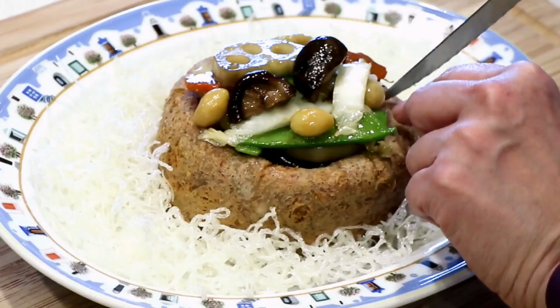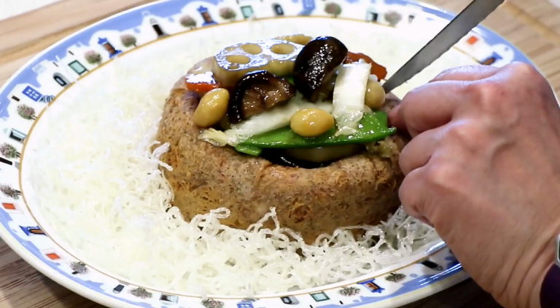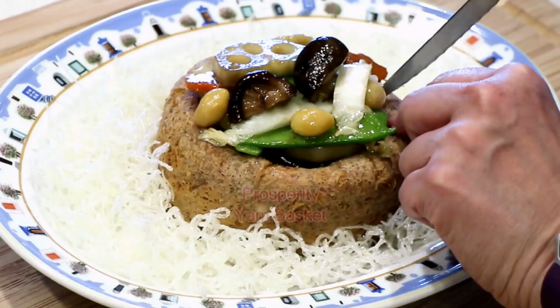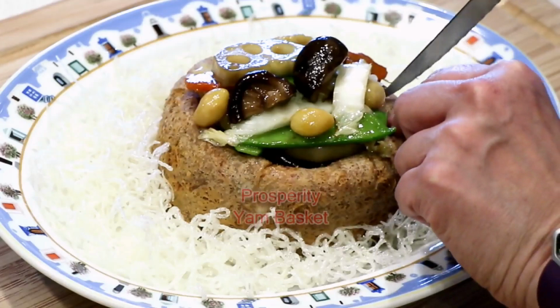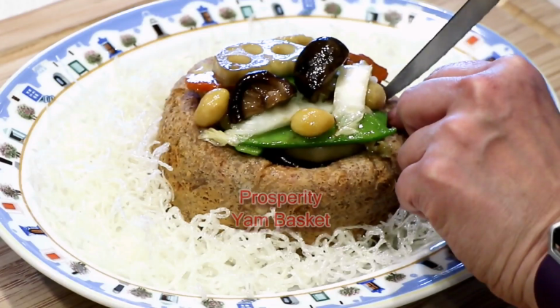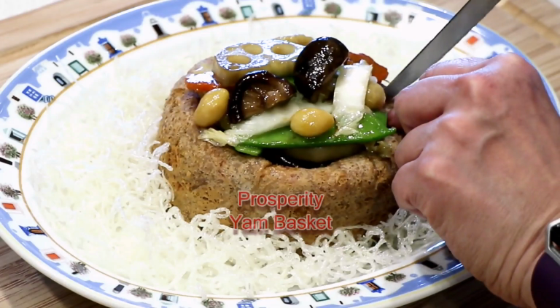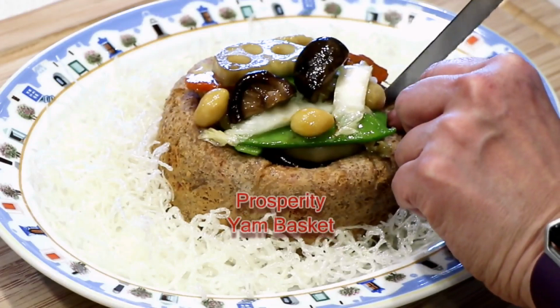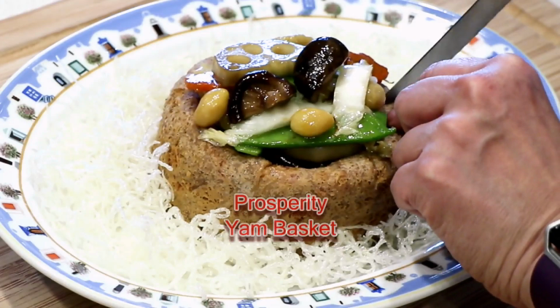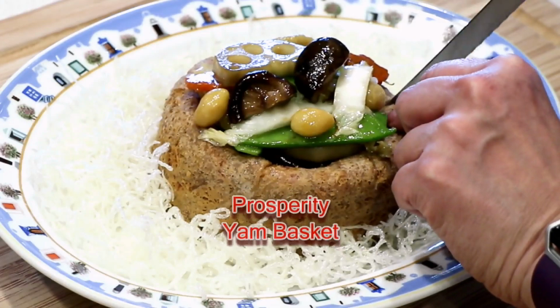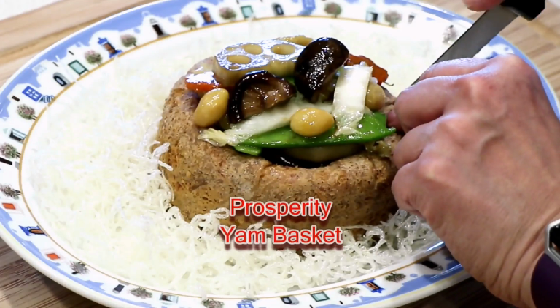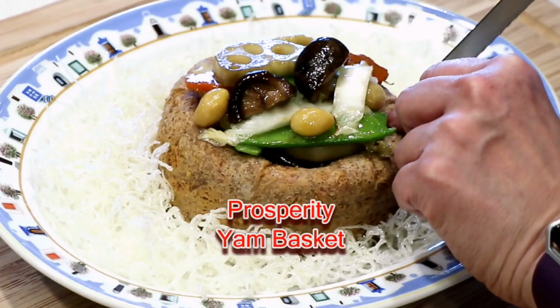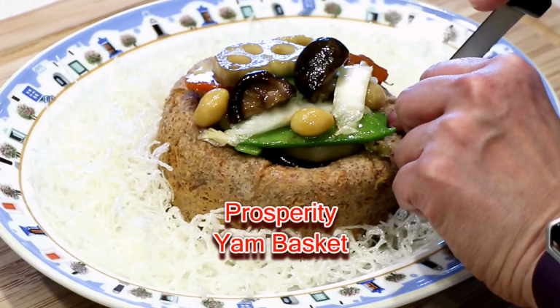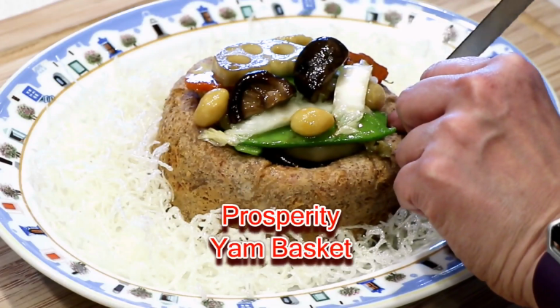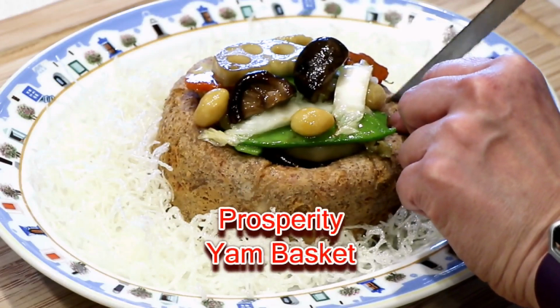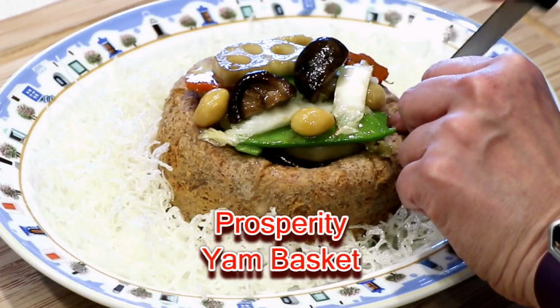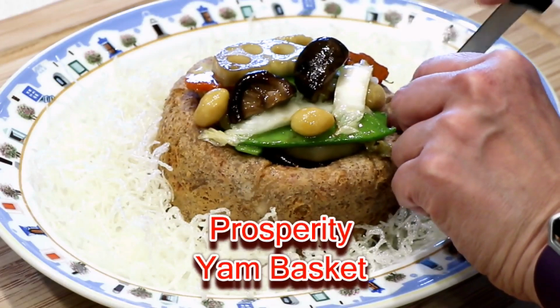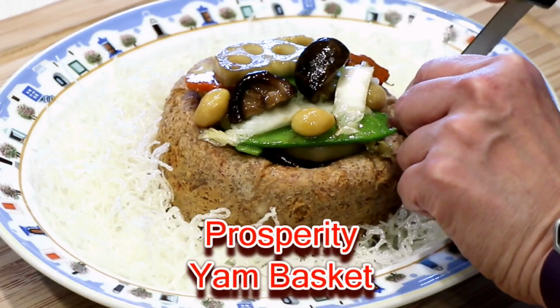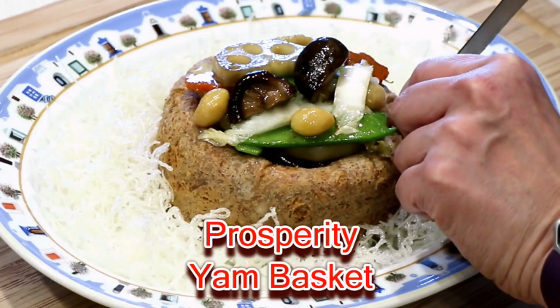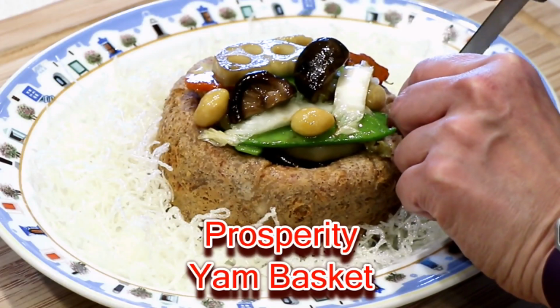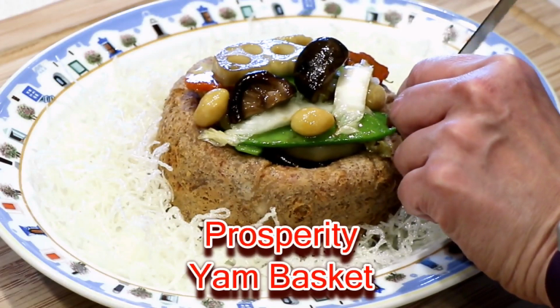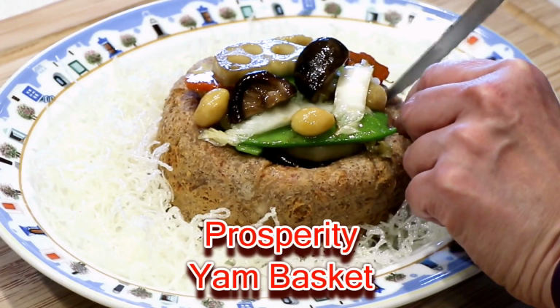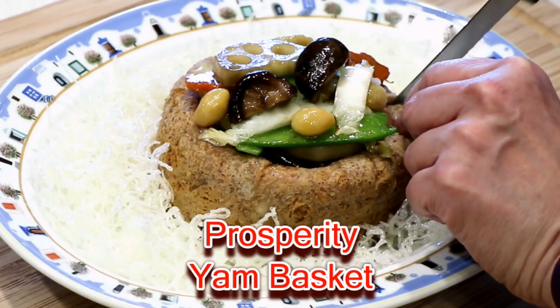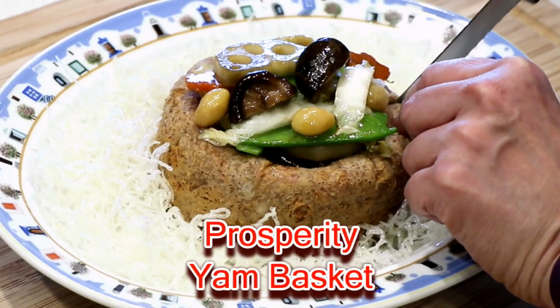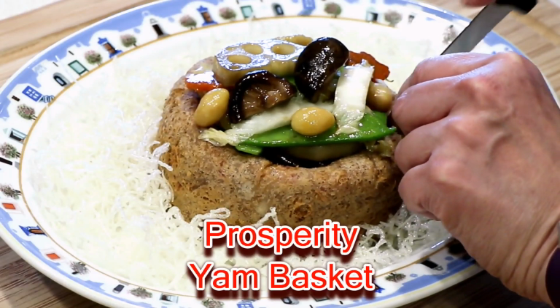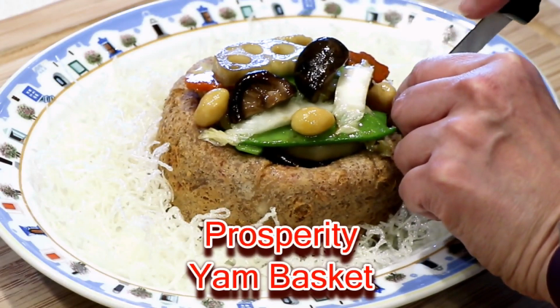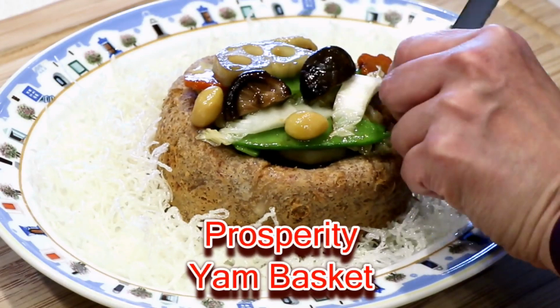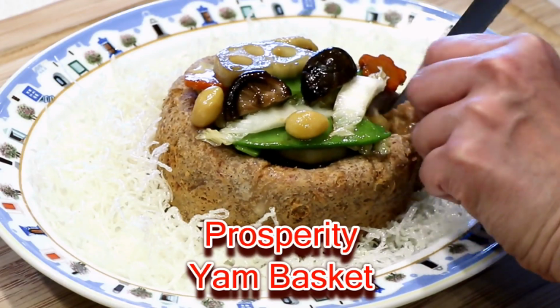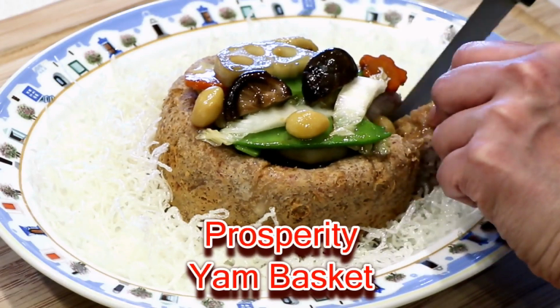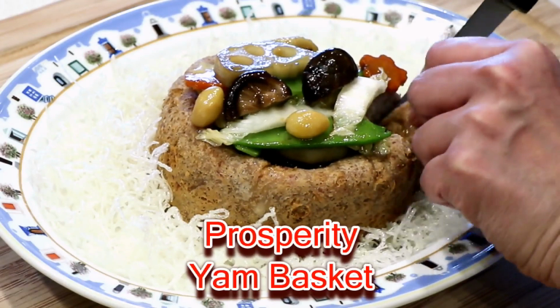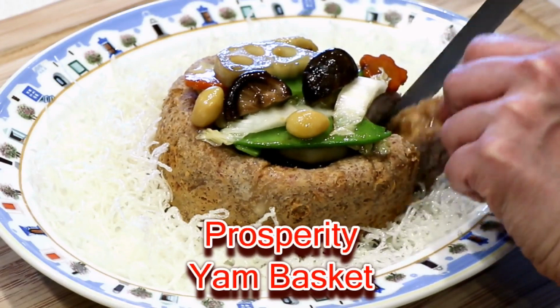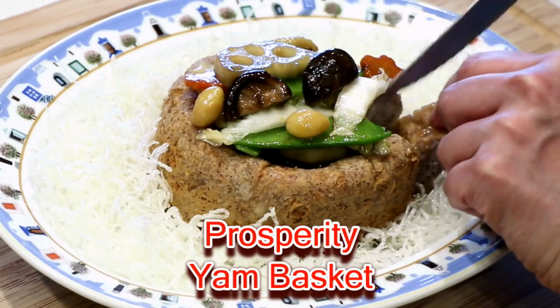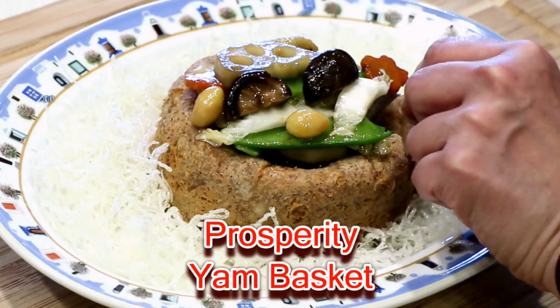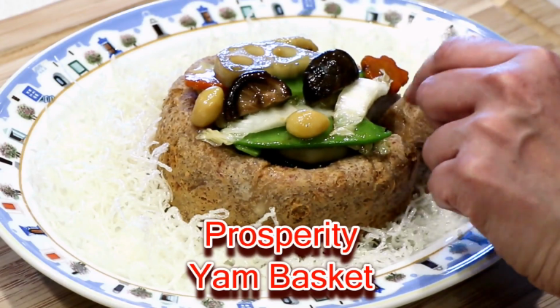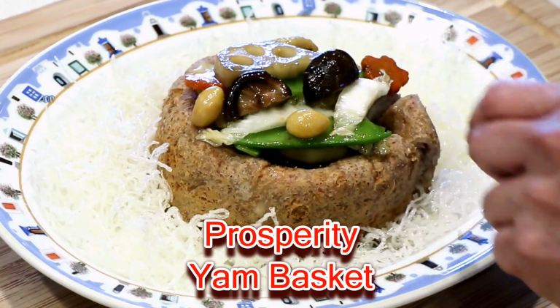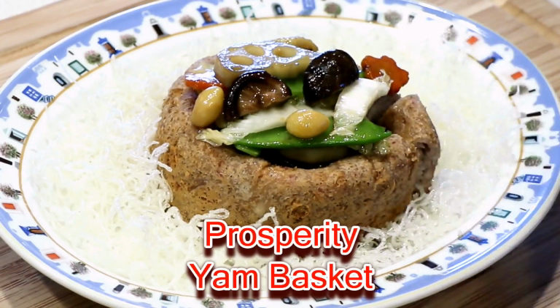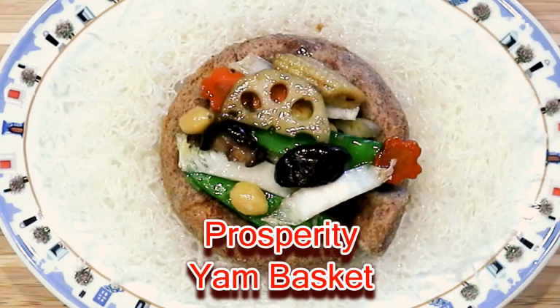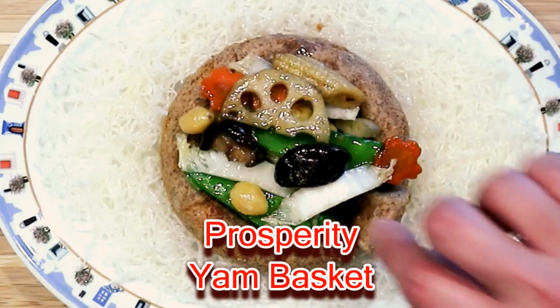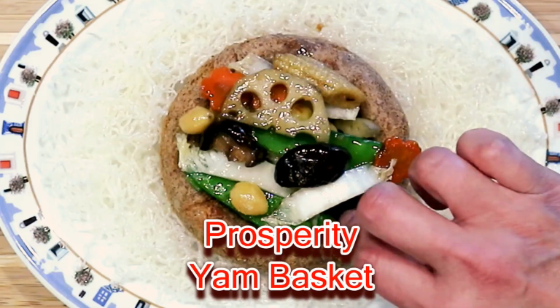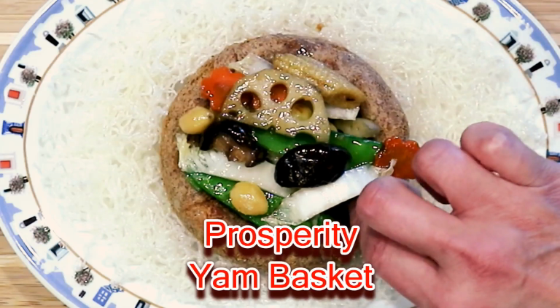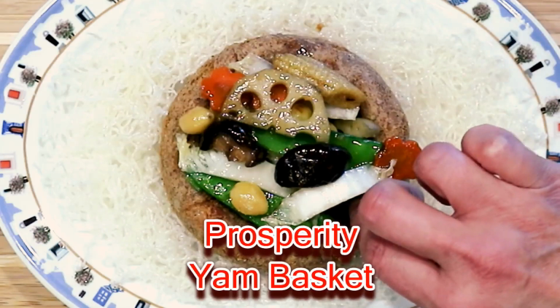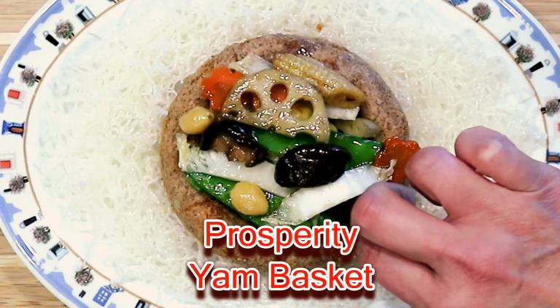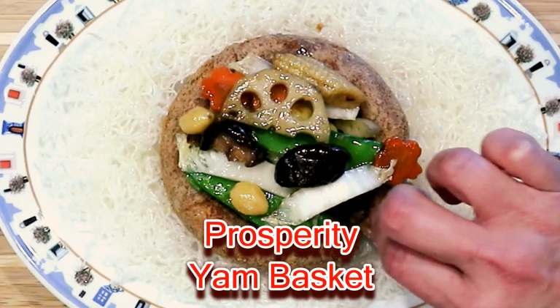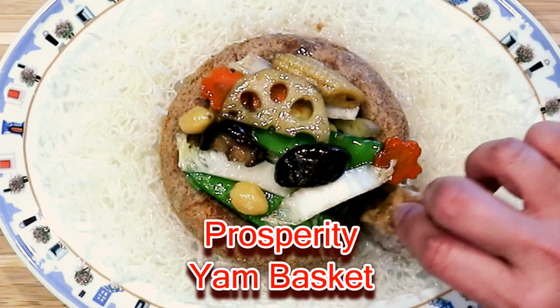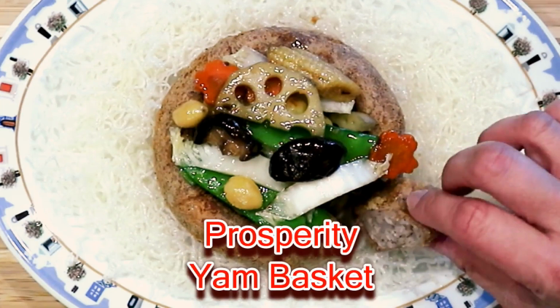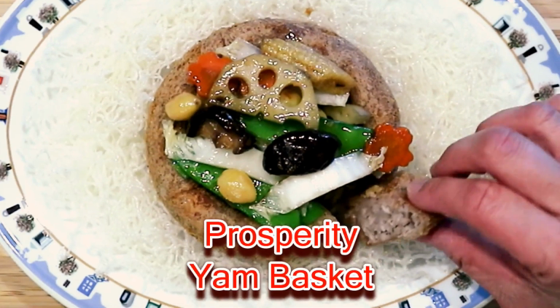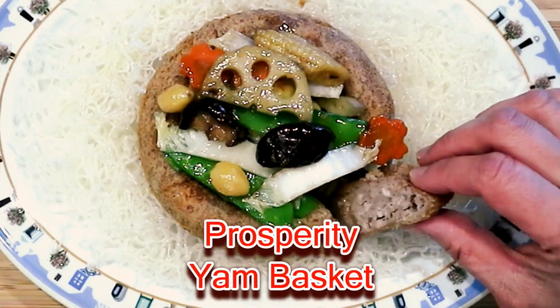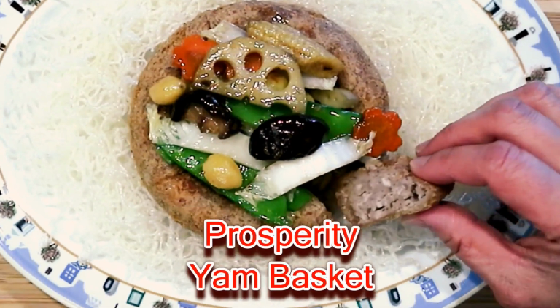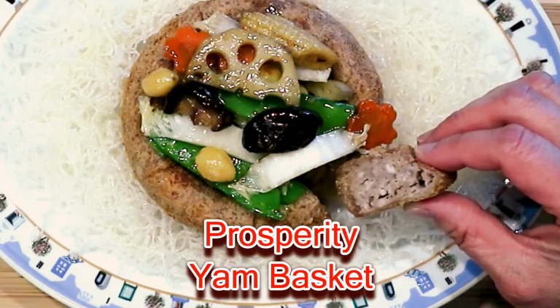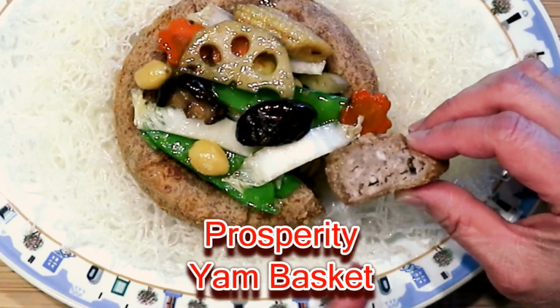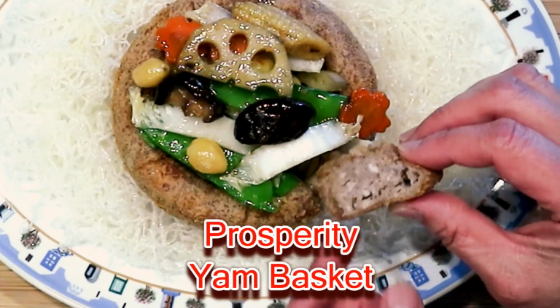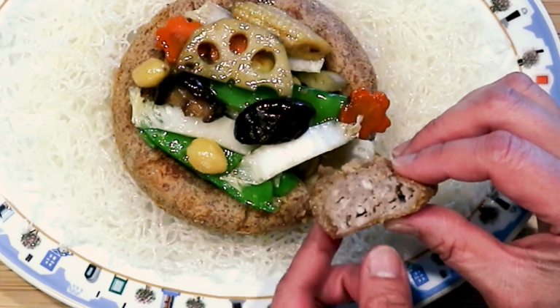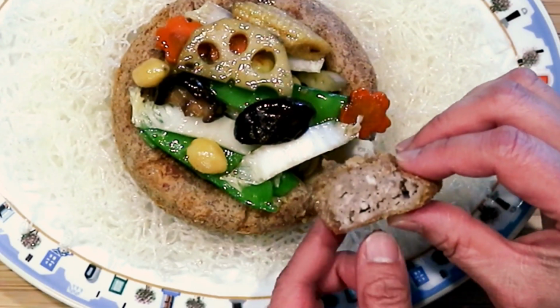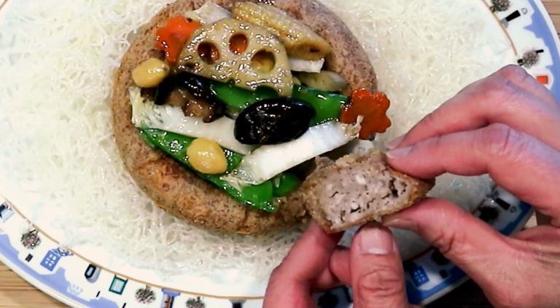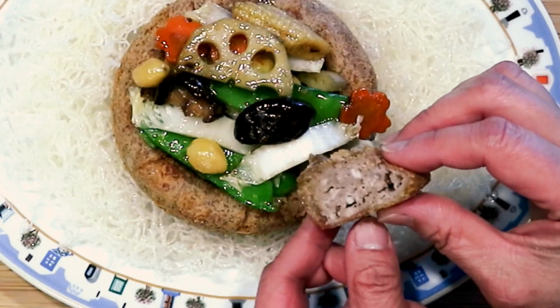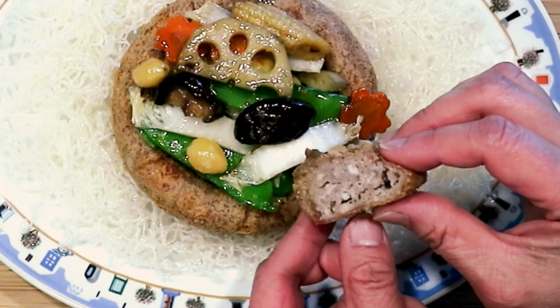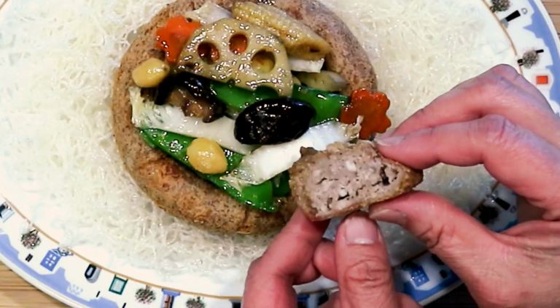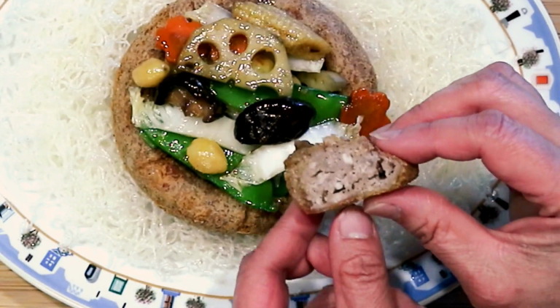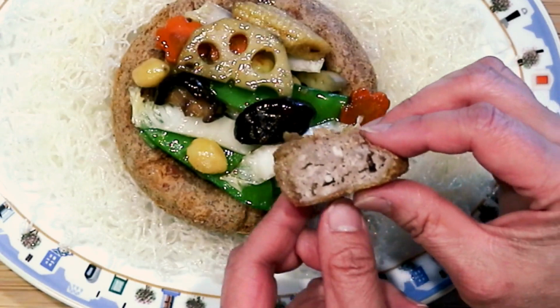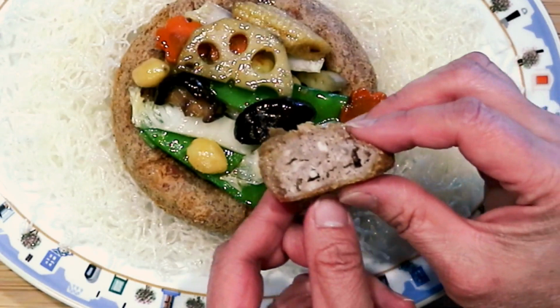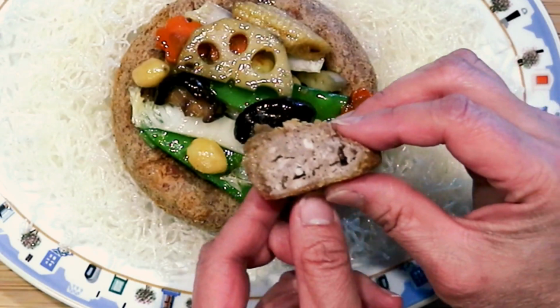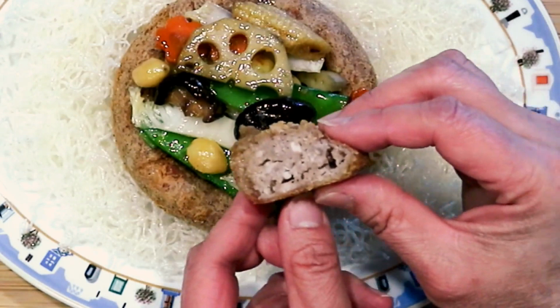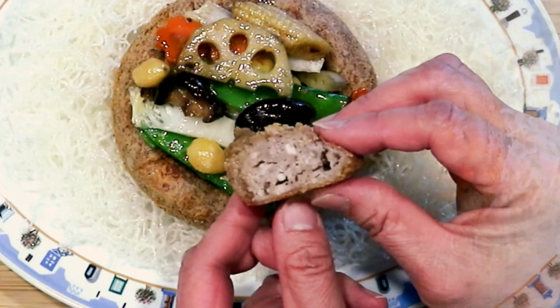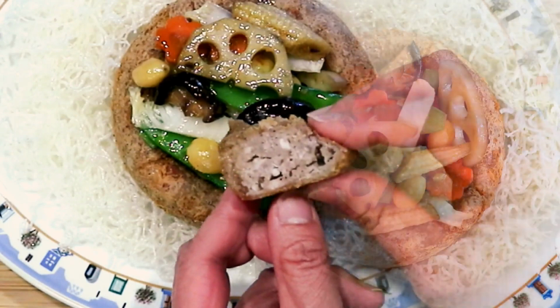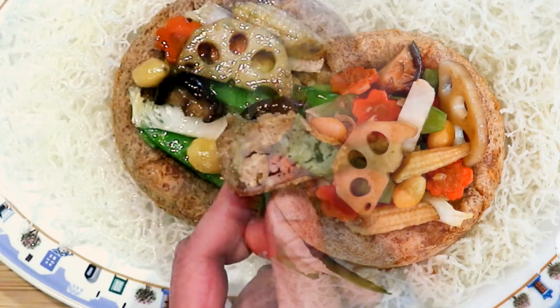Today on Roti and Rice, we are making a prosperity yam basket. Let's get started.